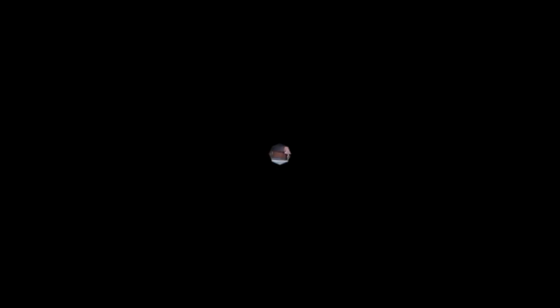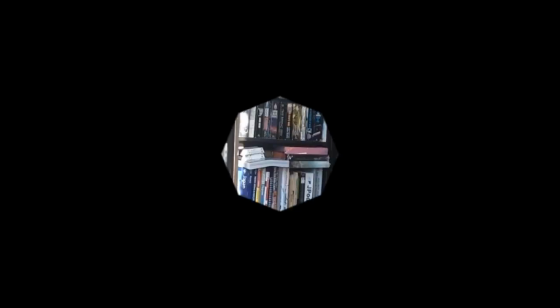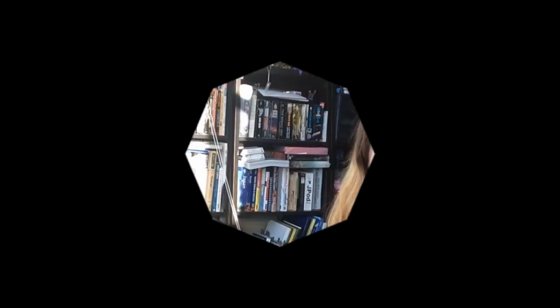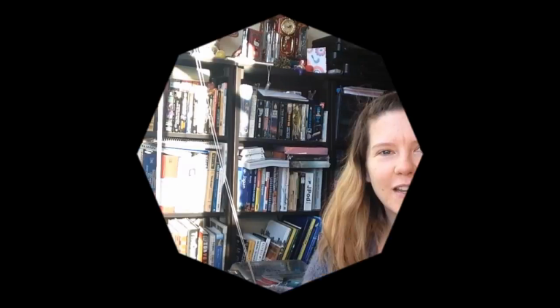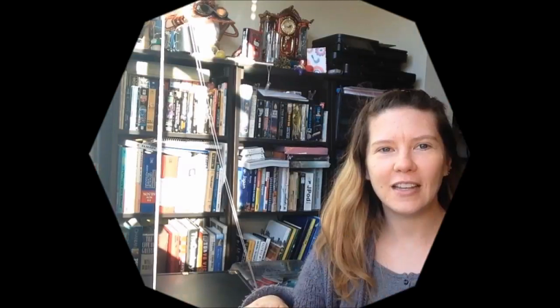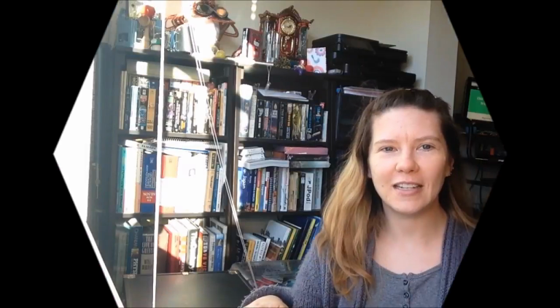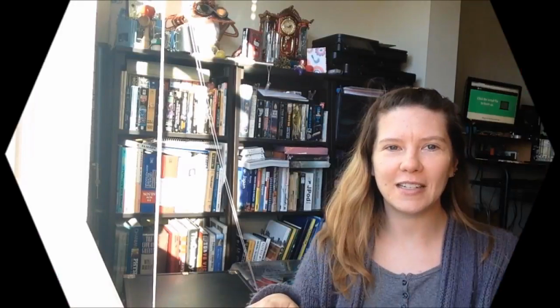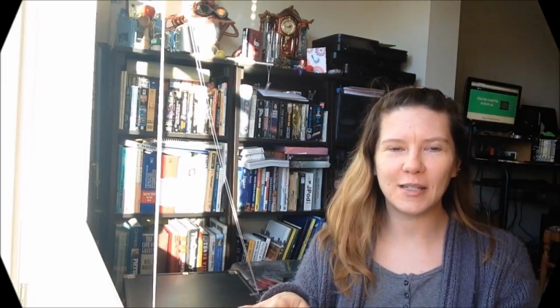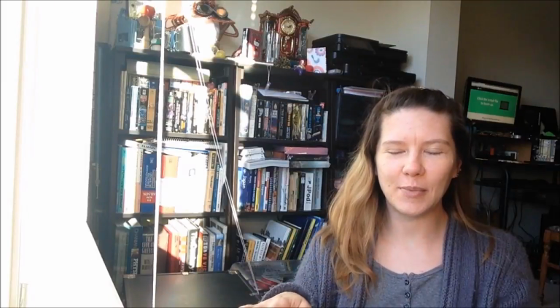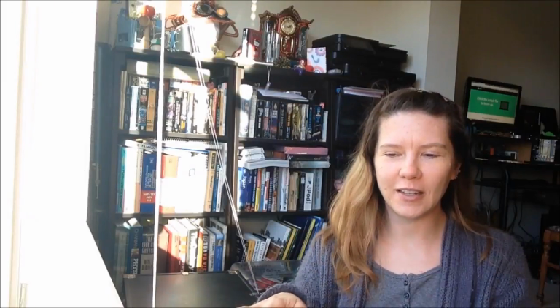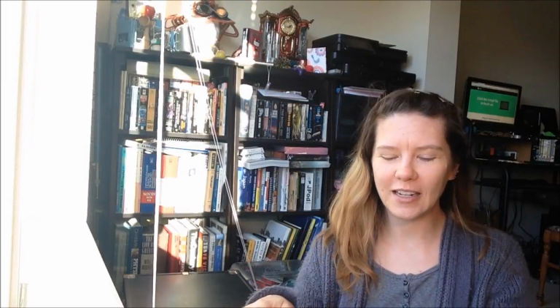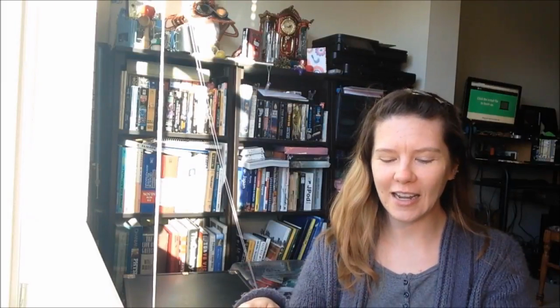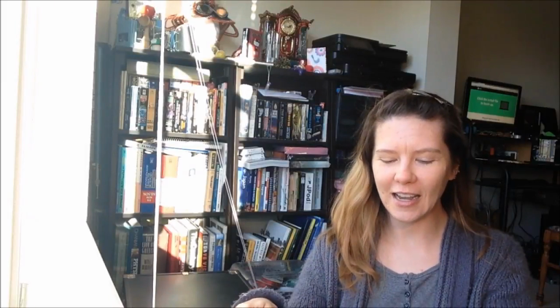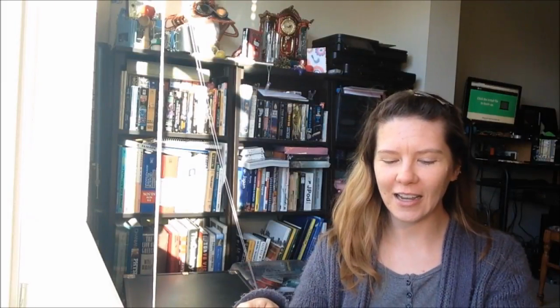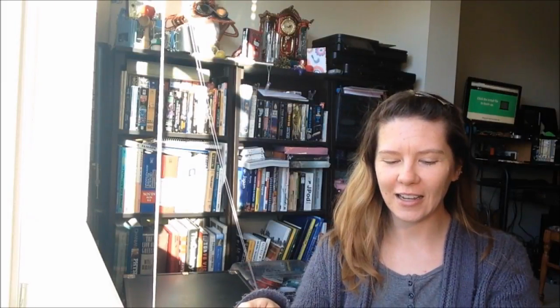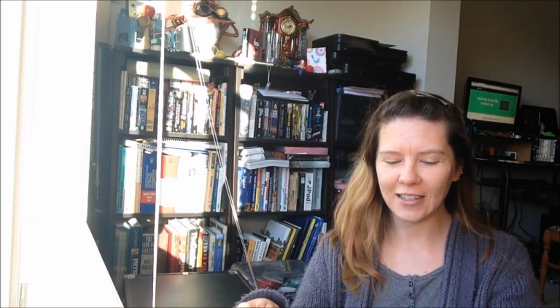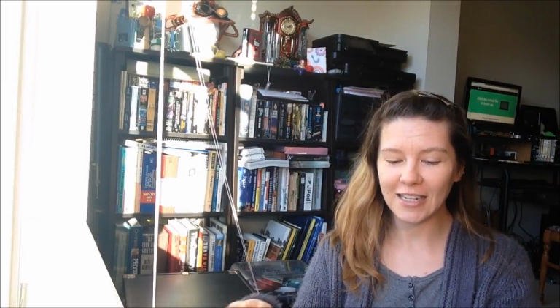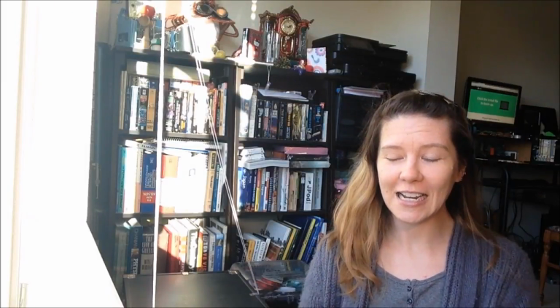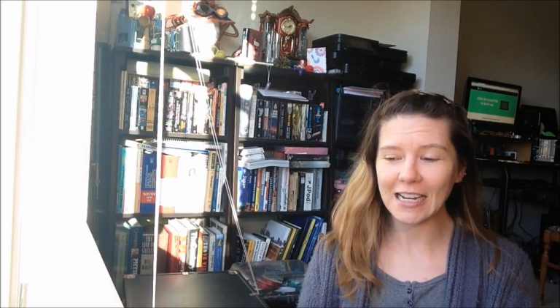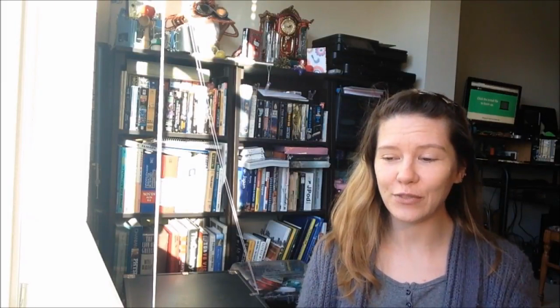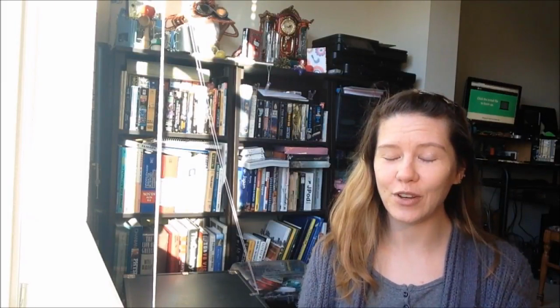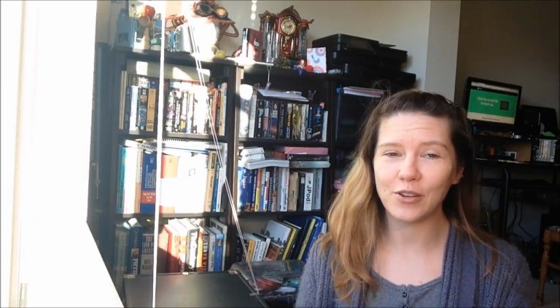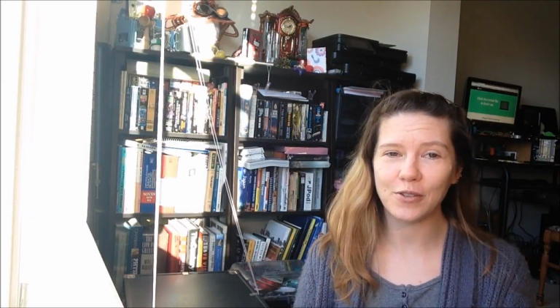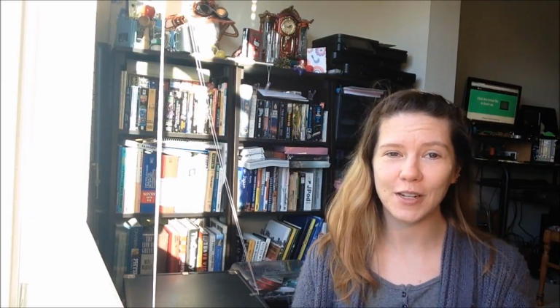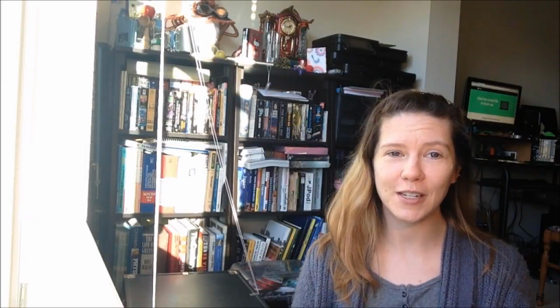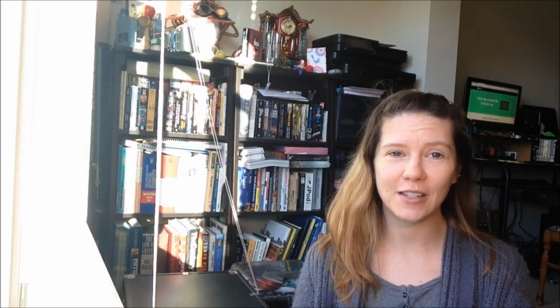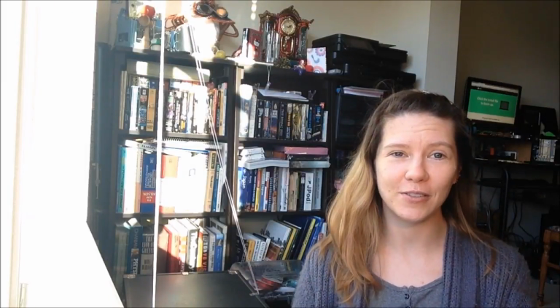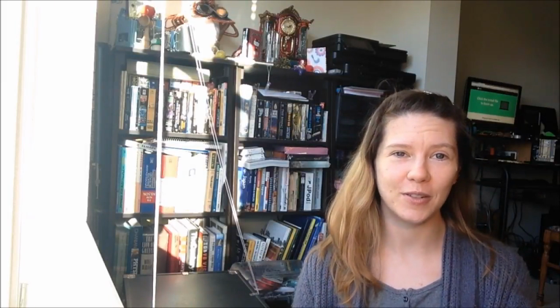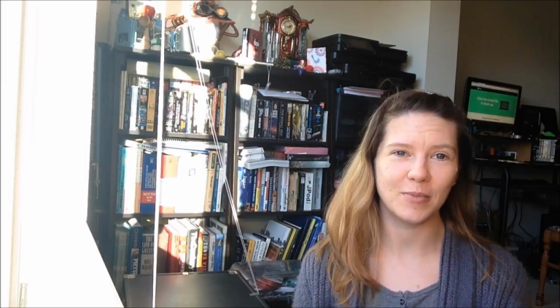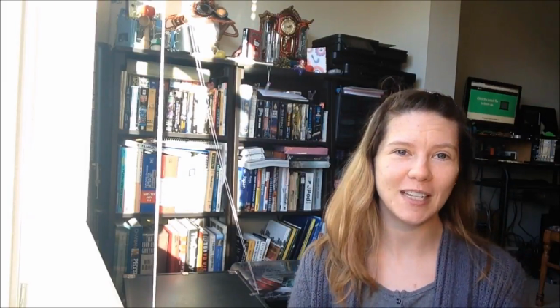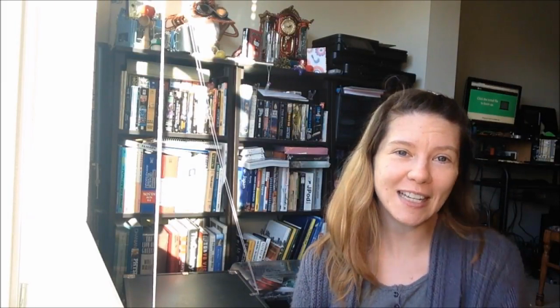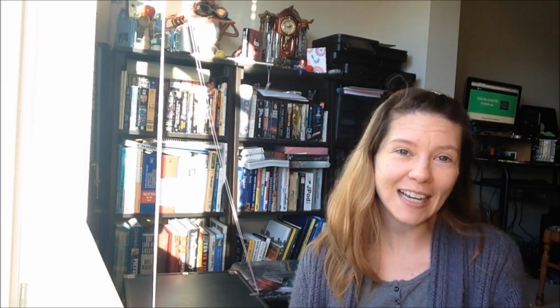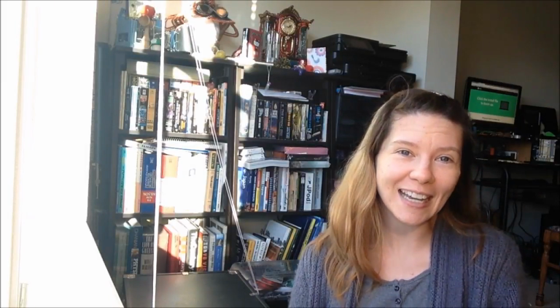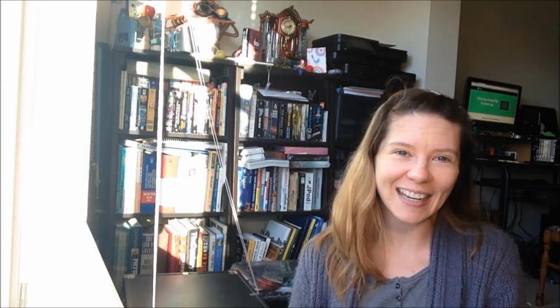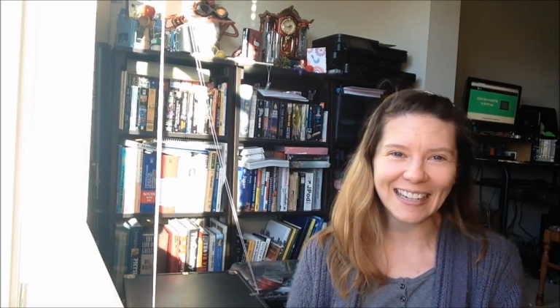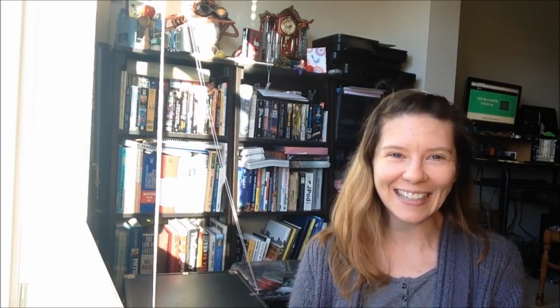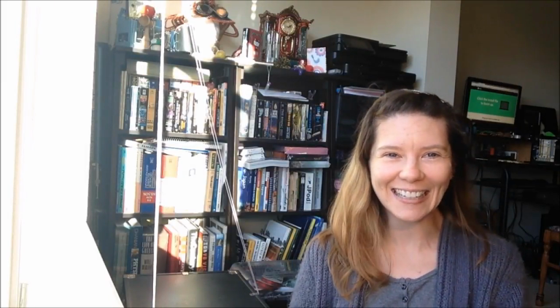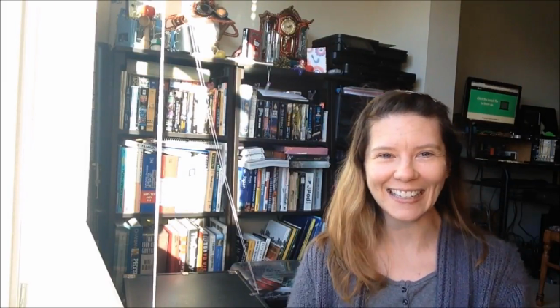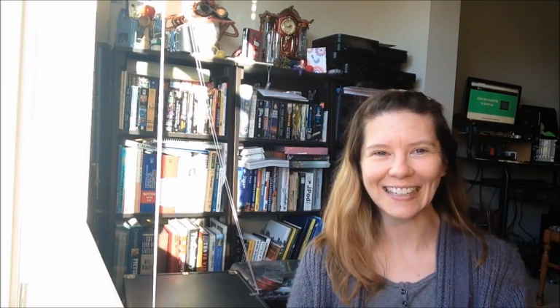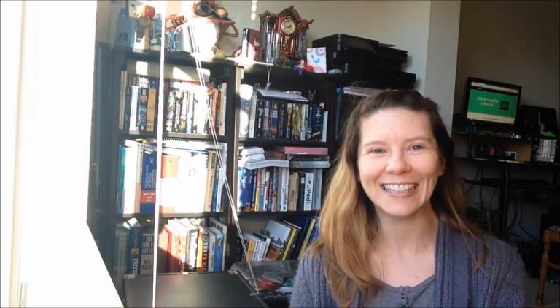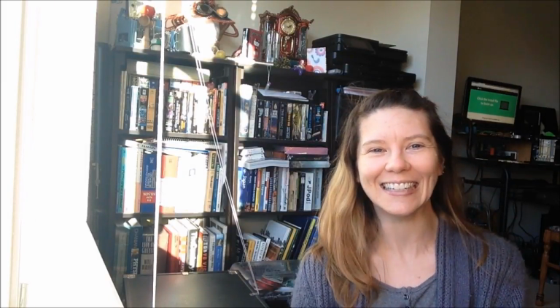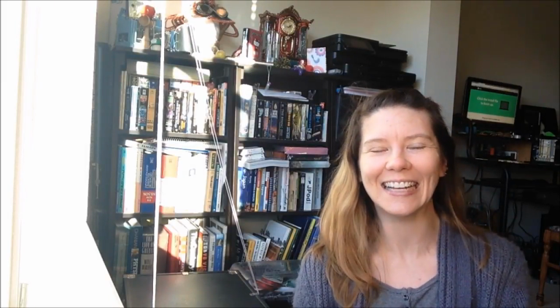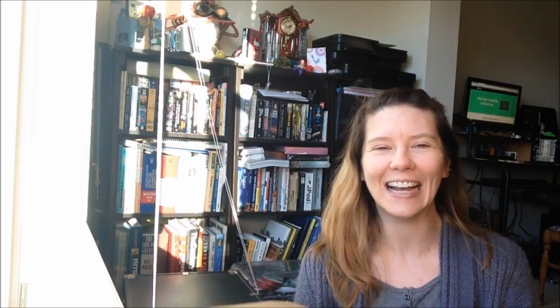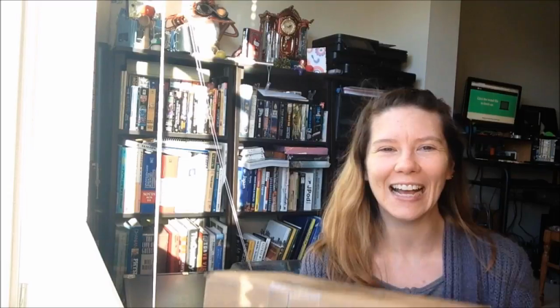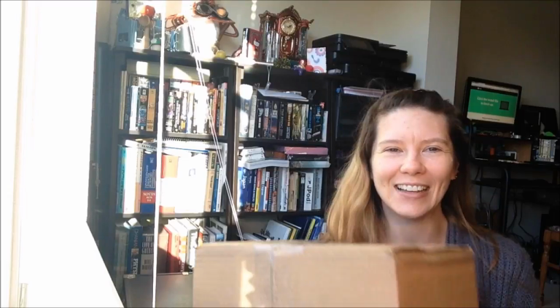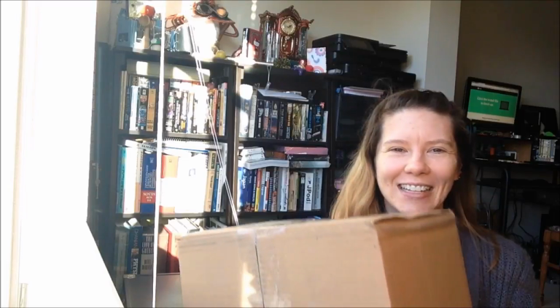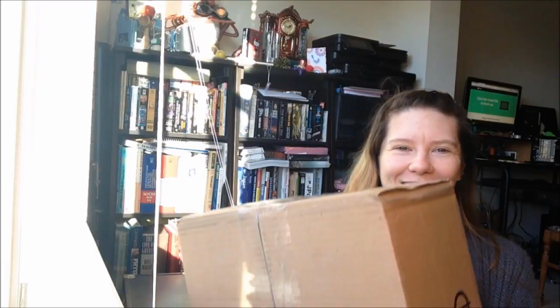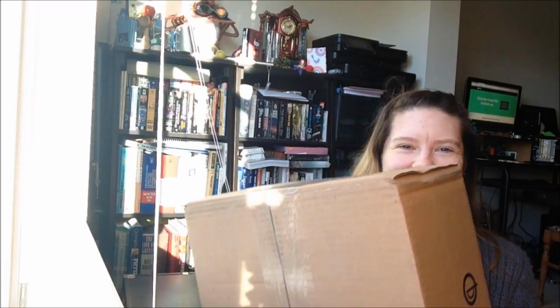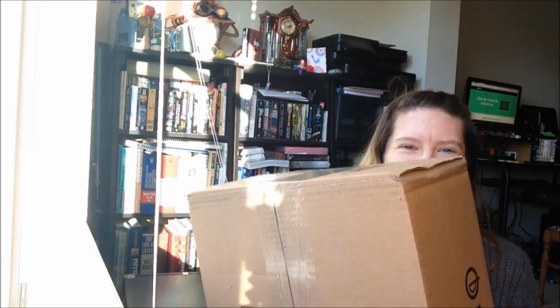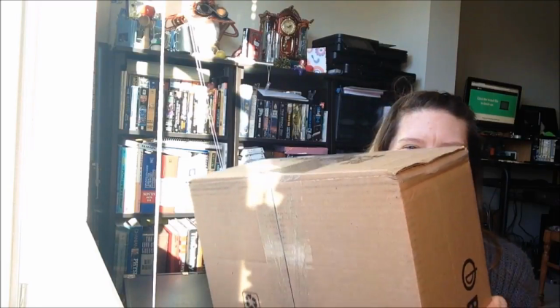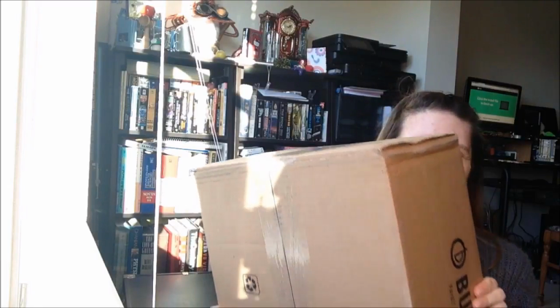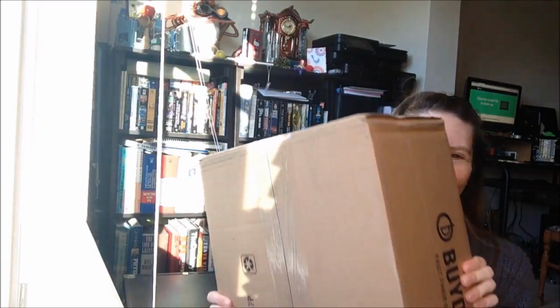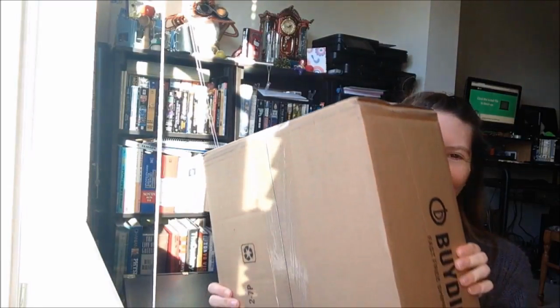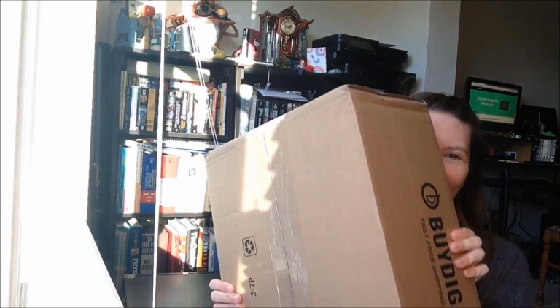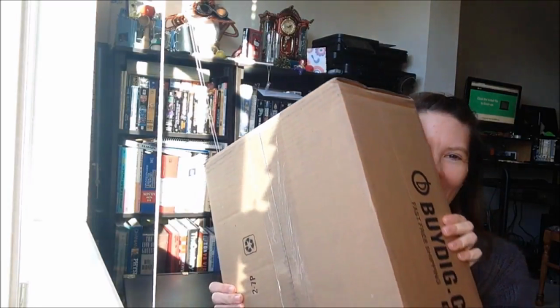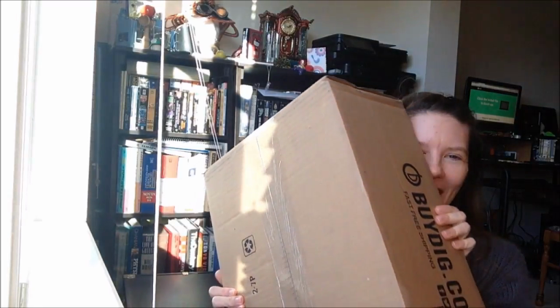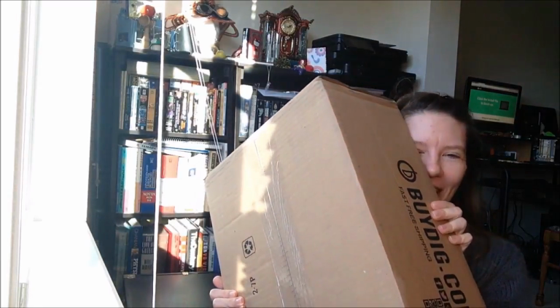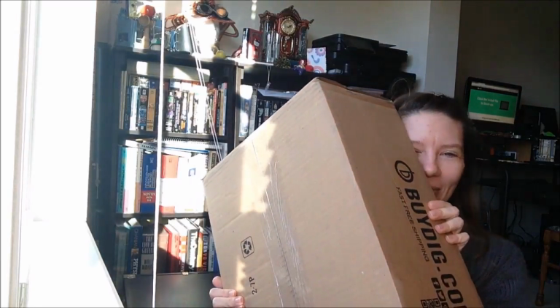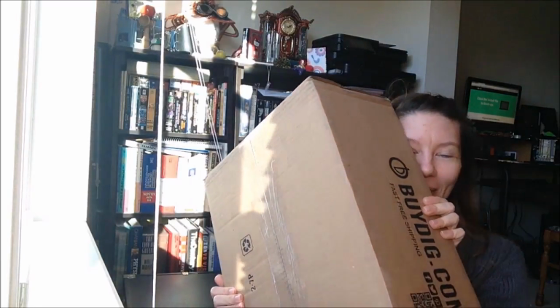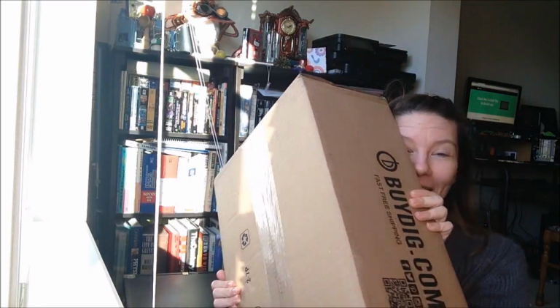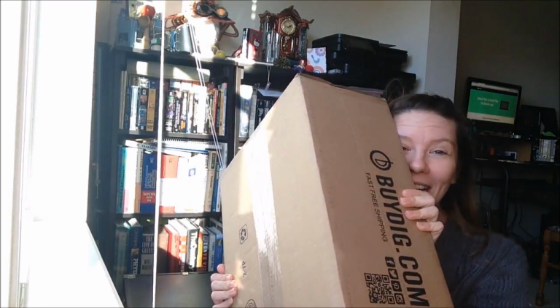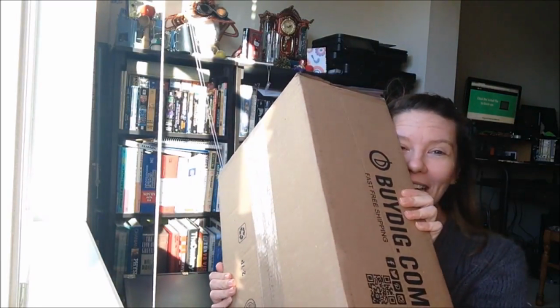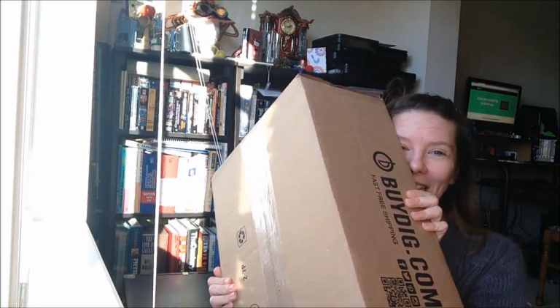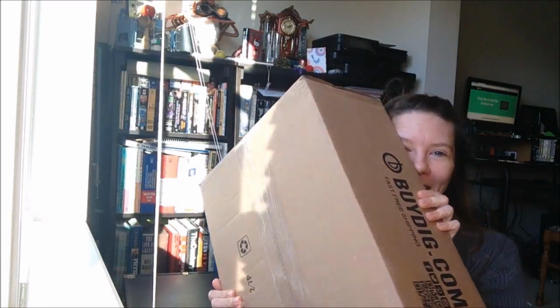Hey everybody, it's Melanie, and today's video is going to be exciting! We're doing an unboxing!